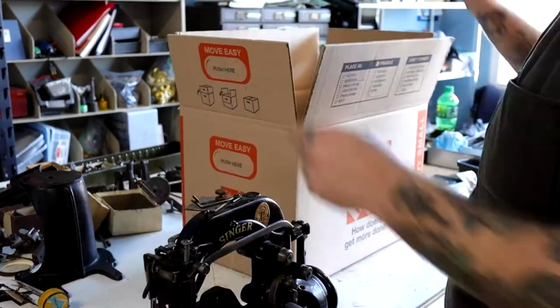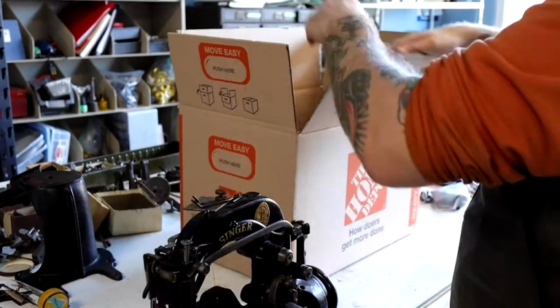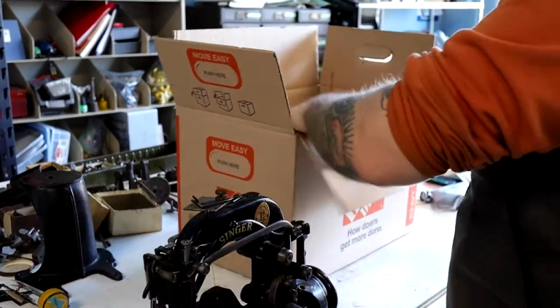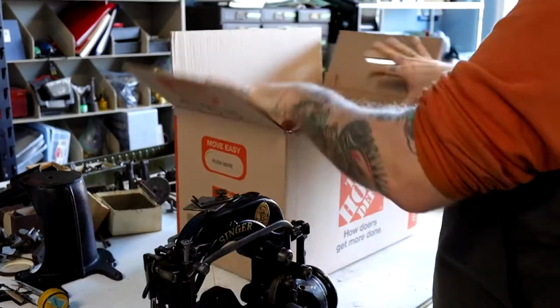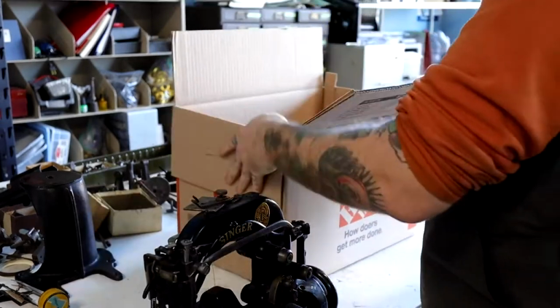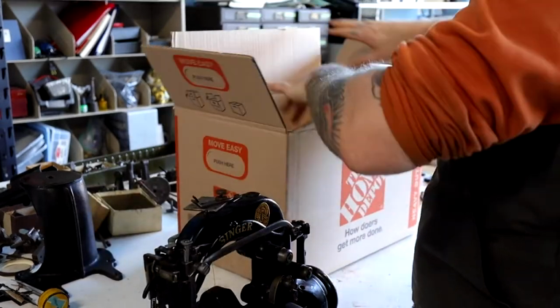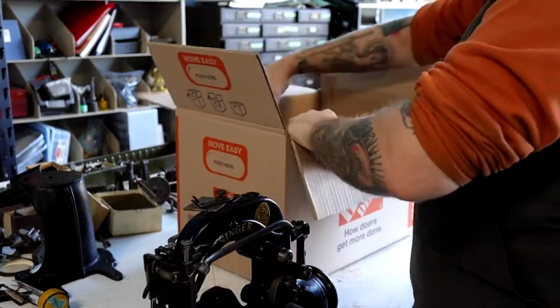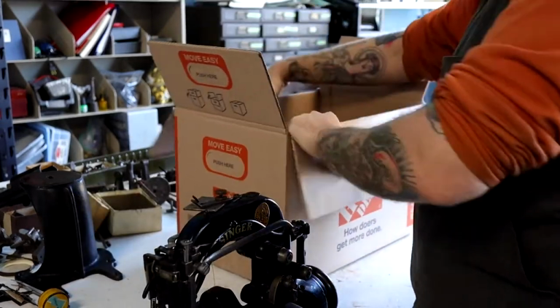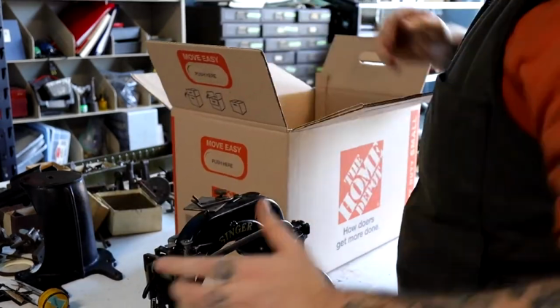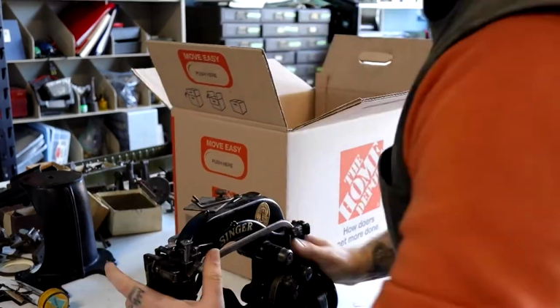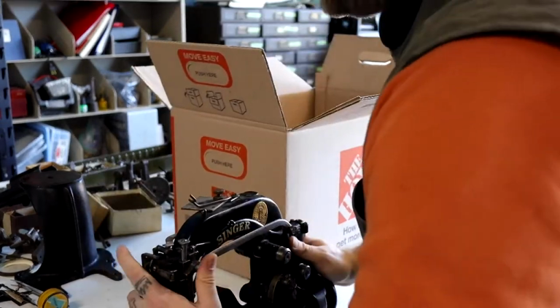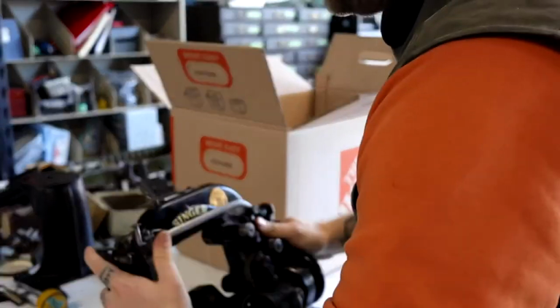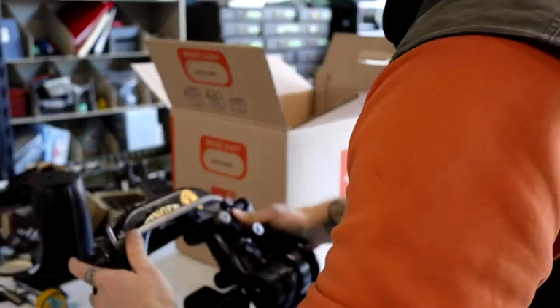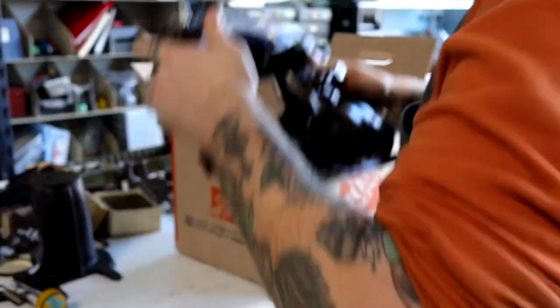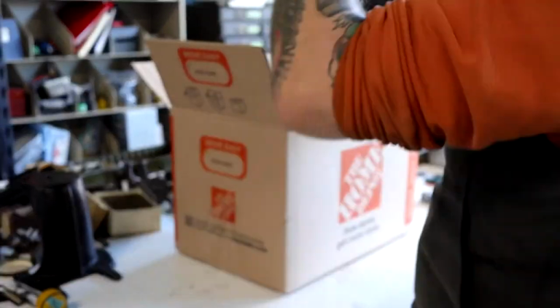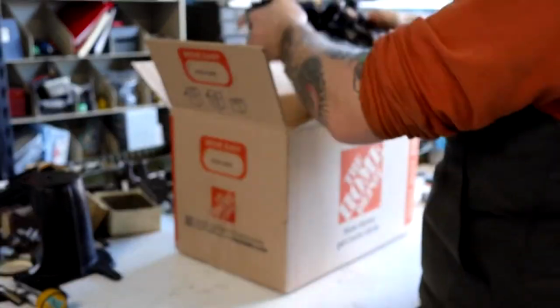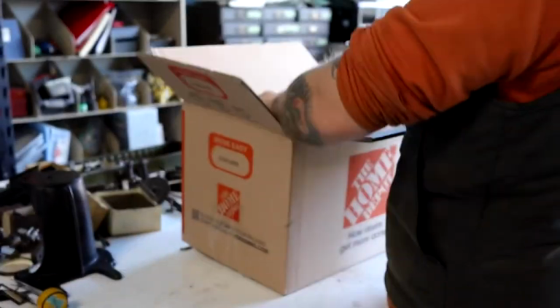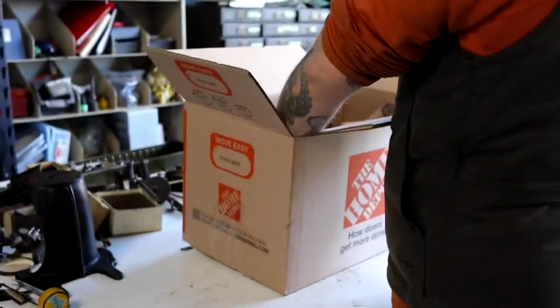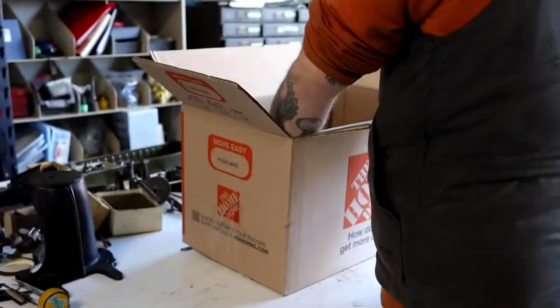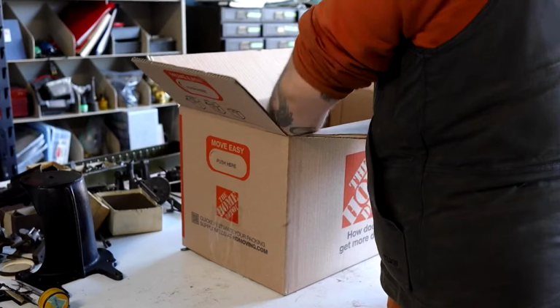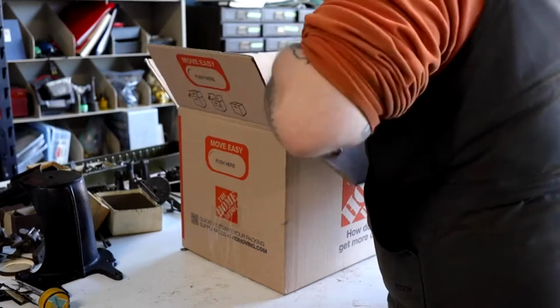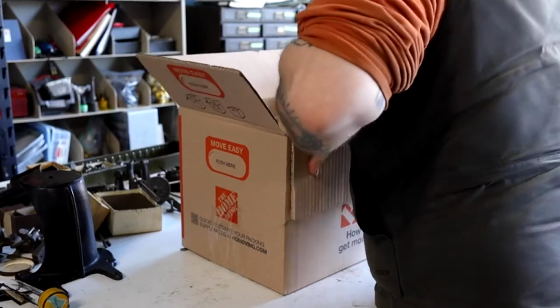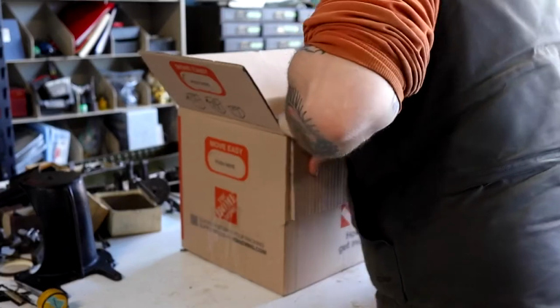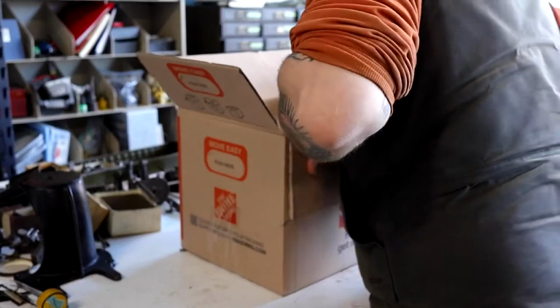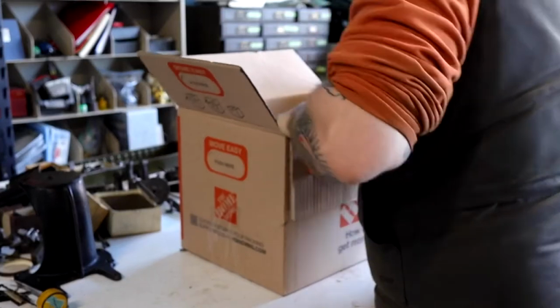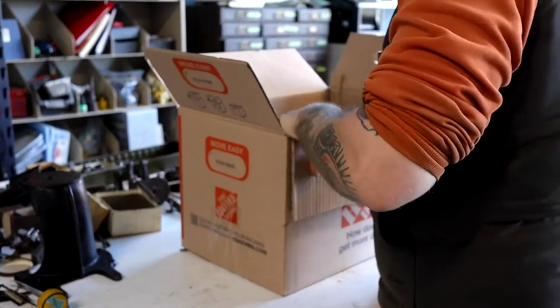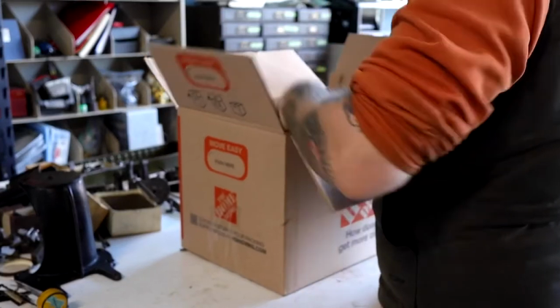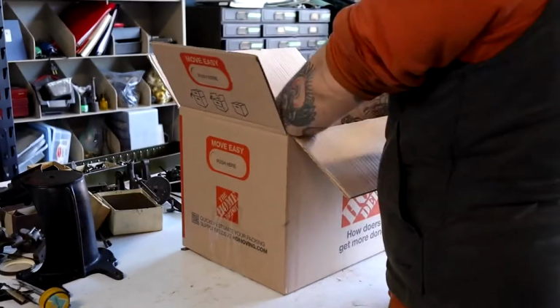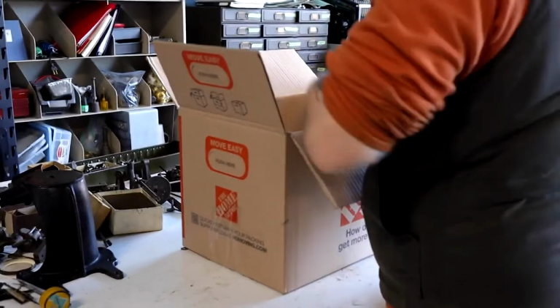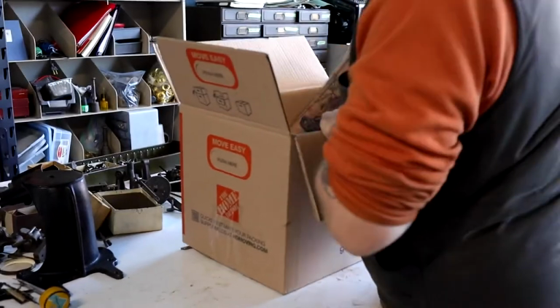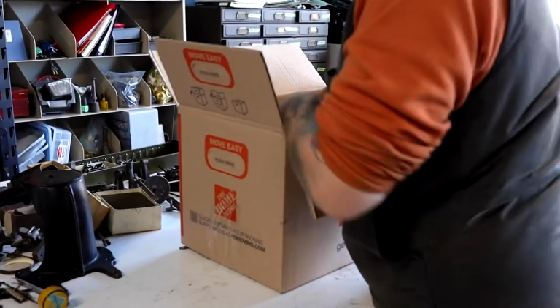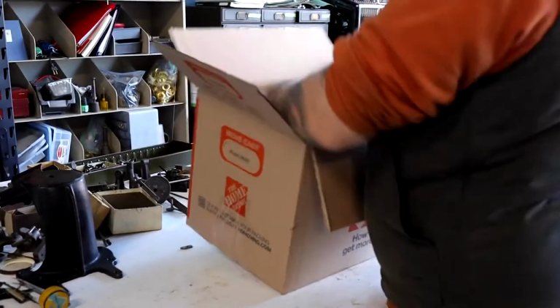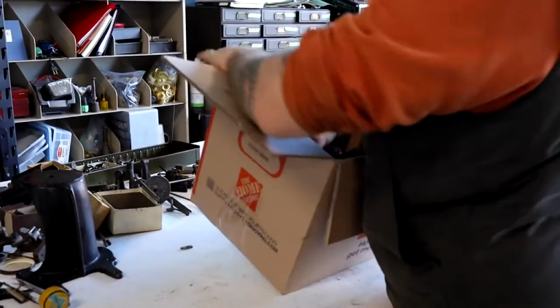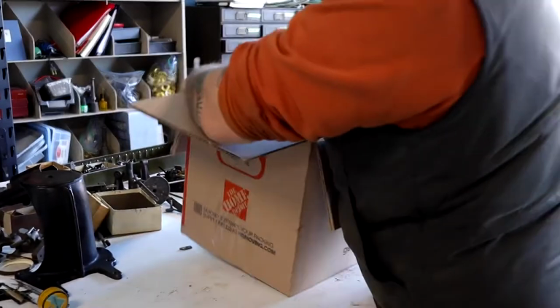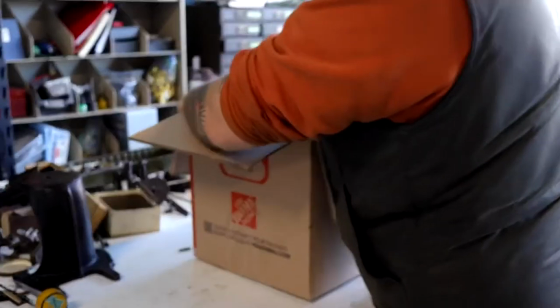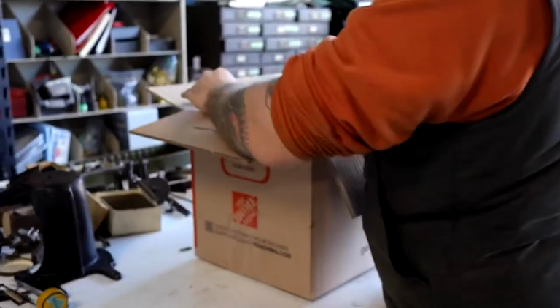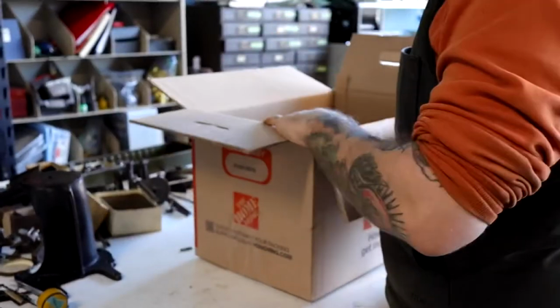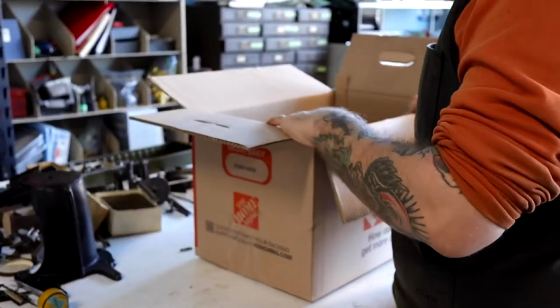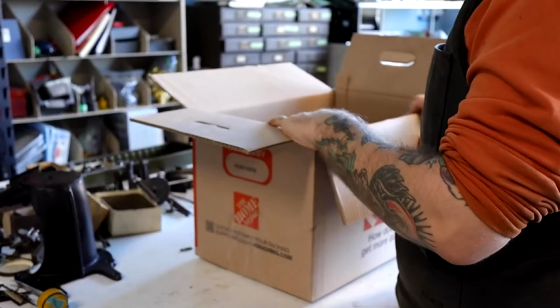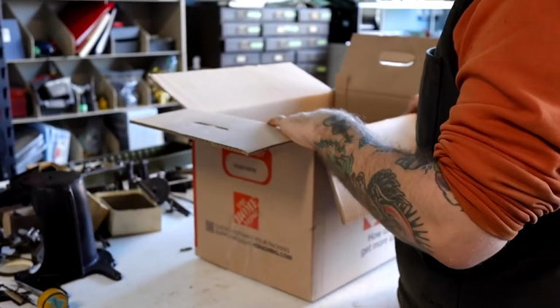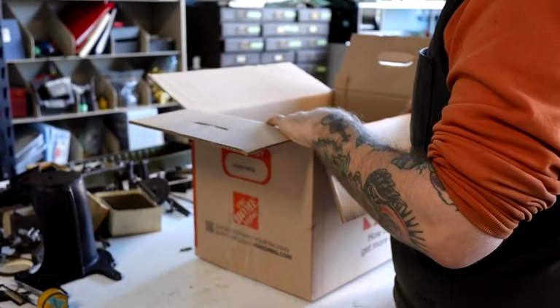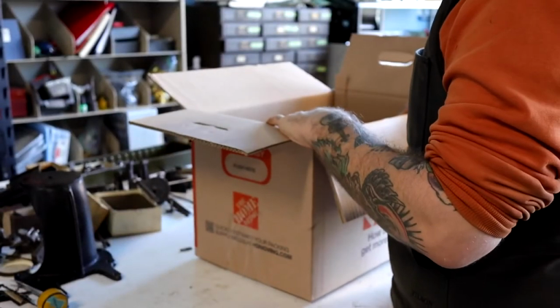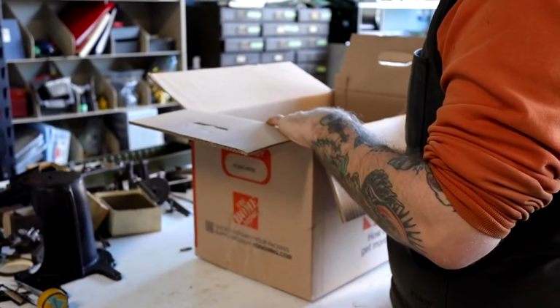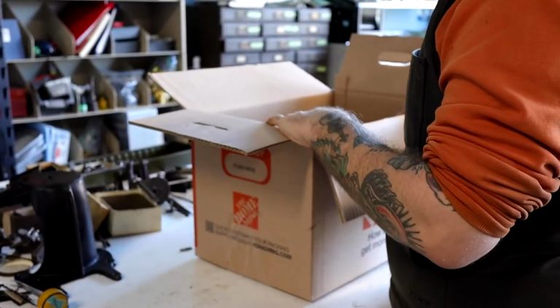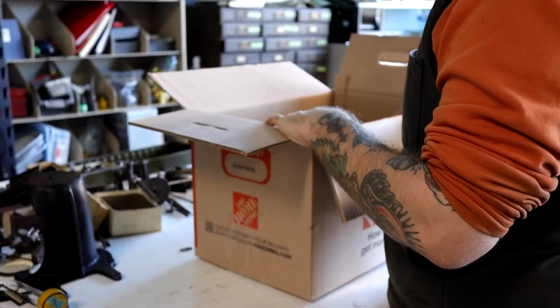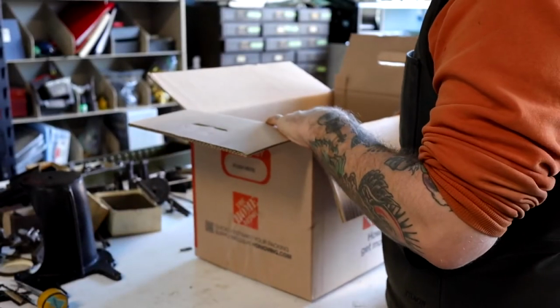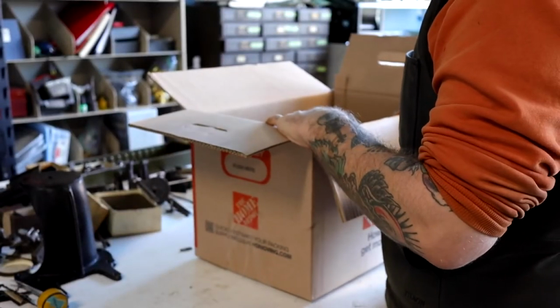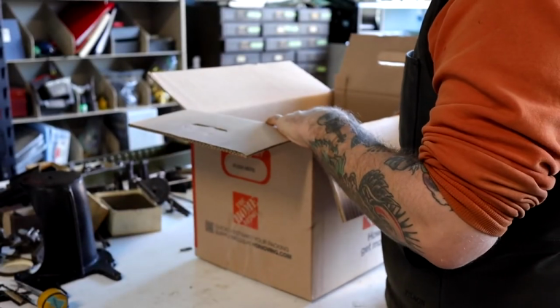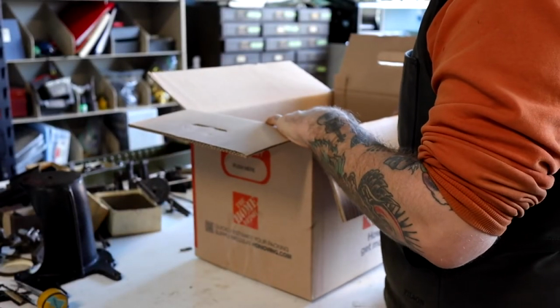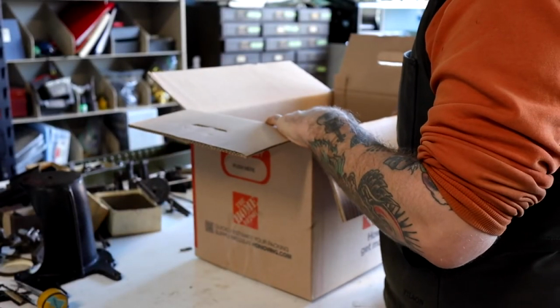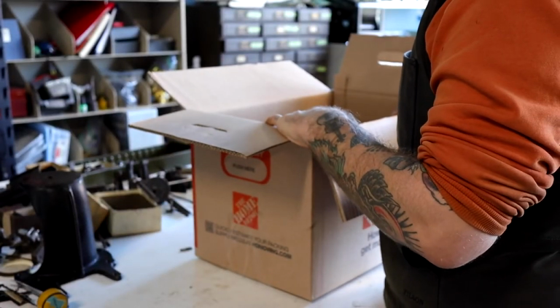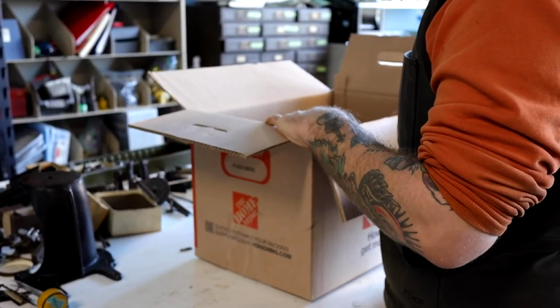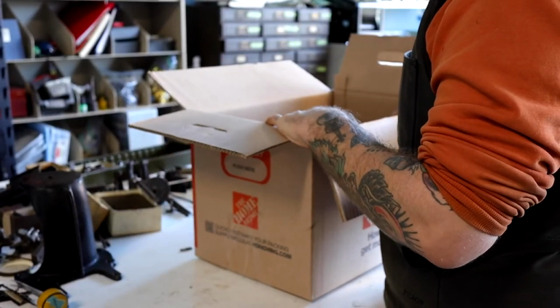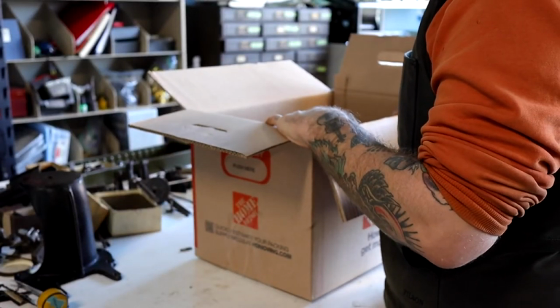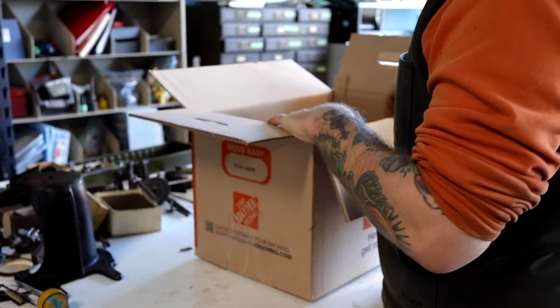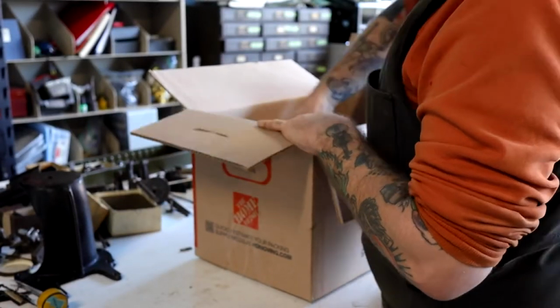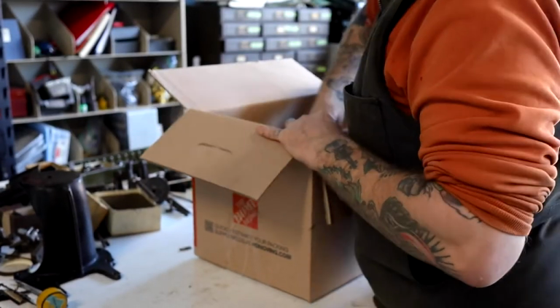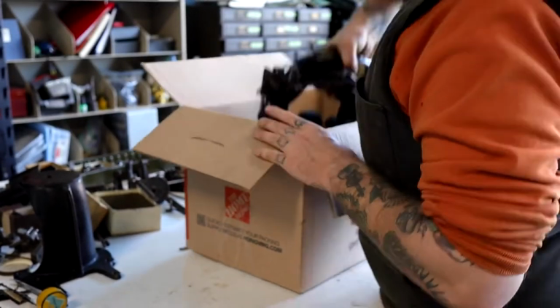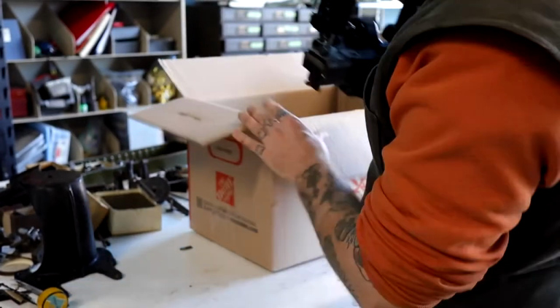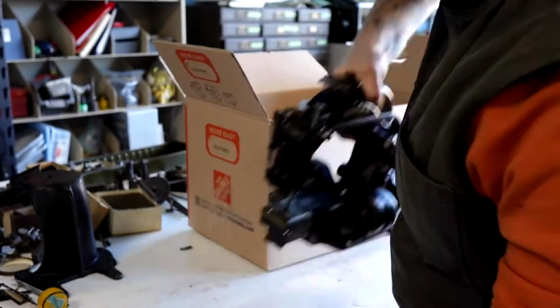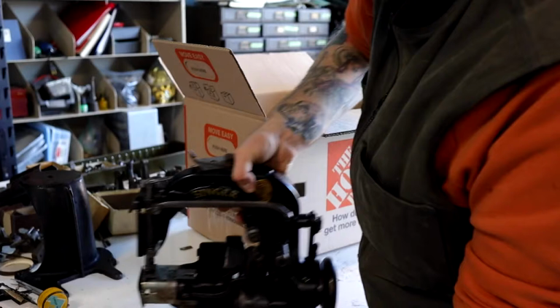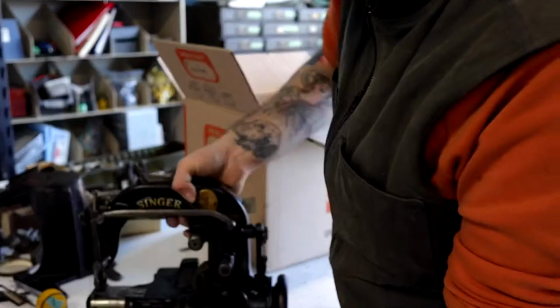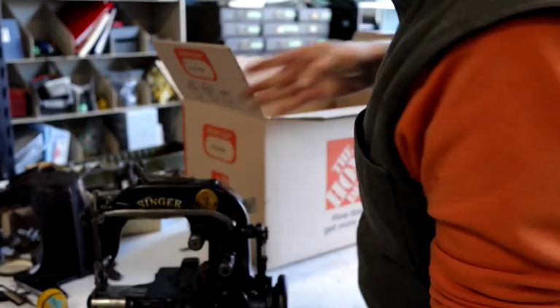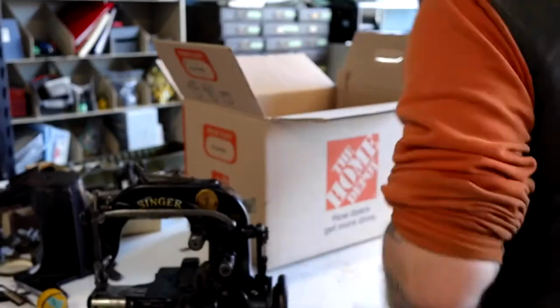The first thing I want to do is just place the machine in the box and make sure that it's going to fit. Looks alright to me. Take it out.